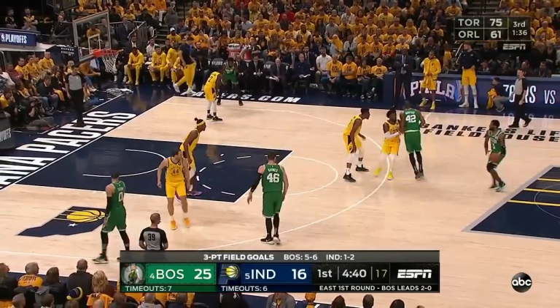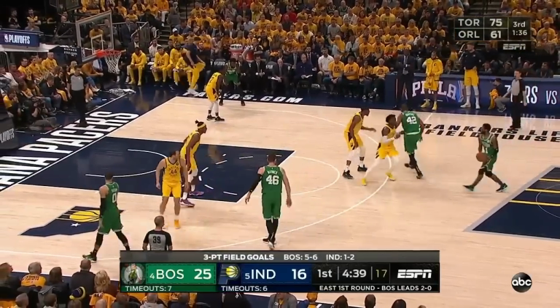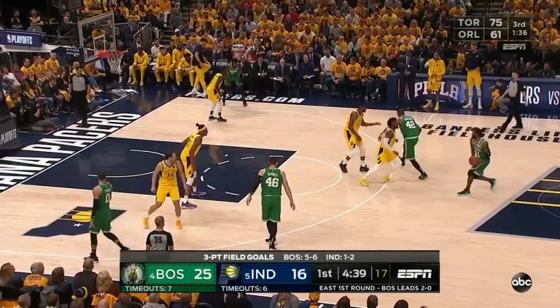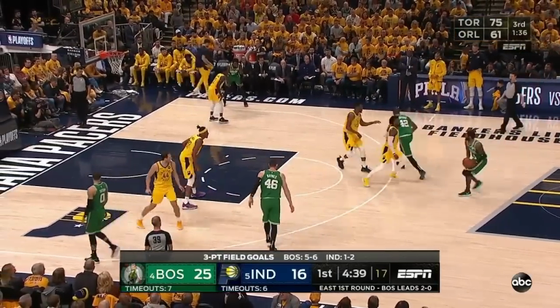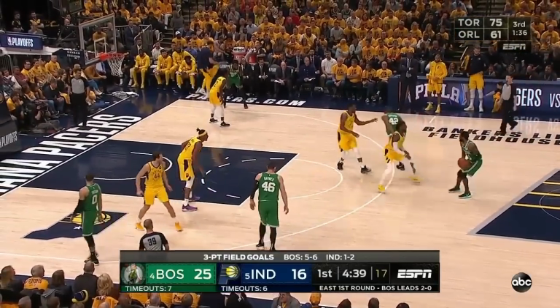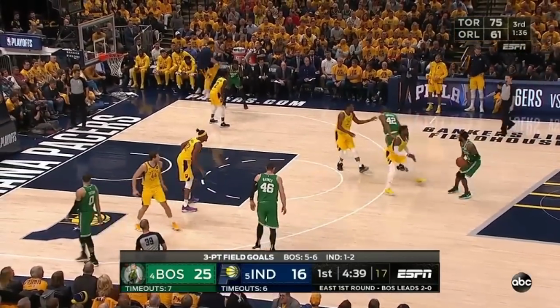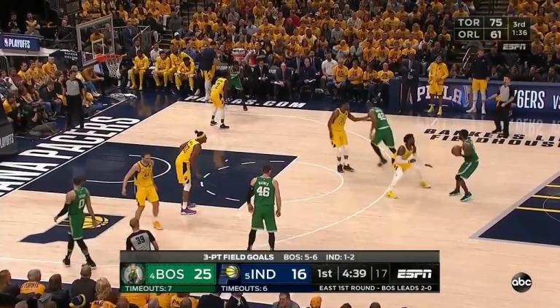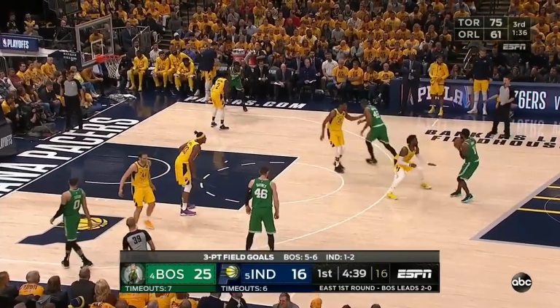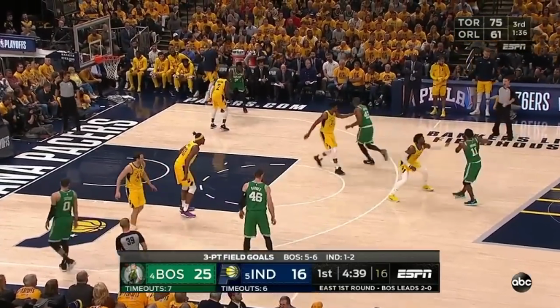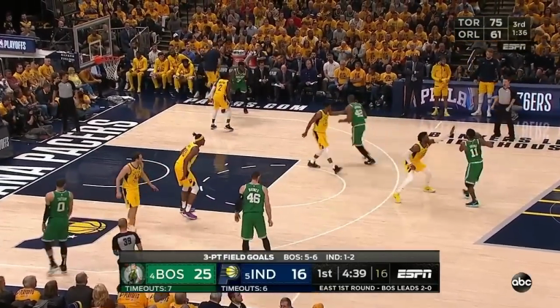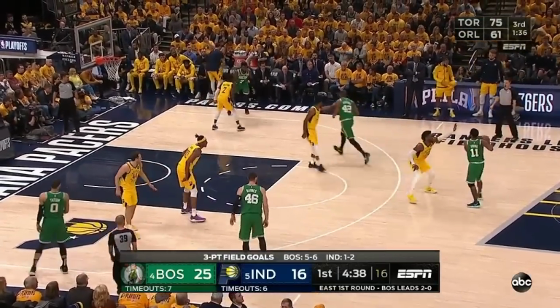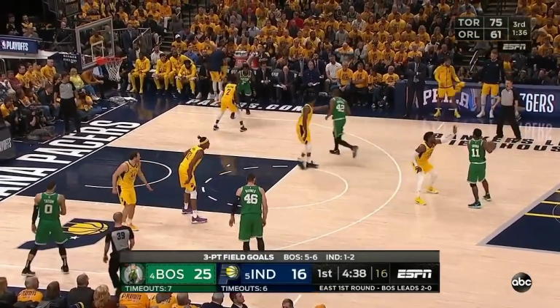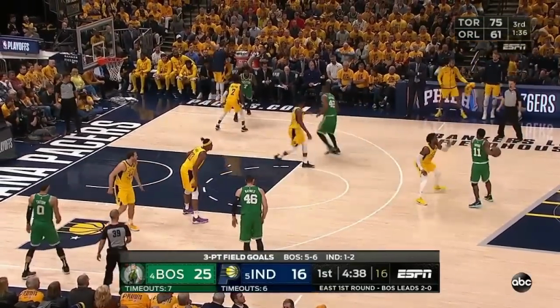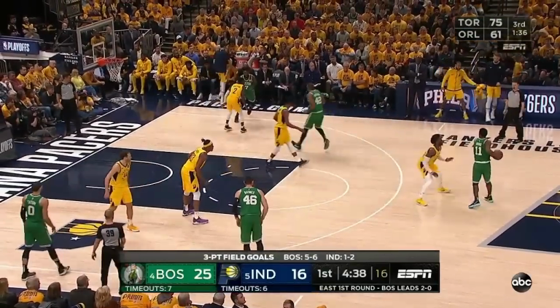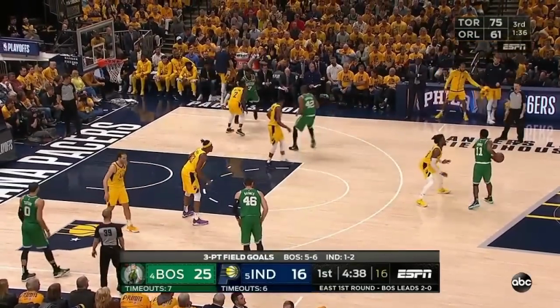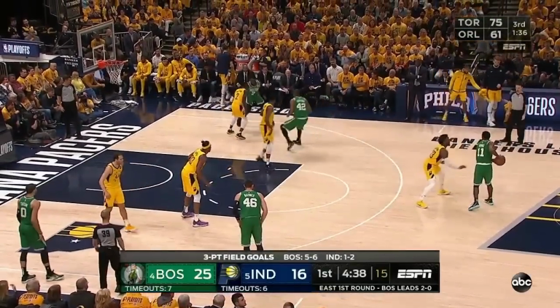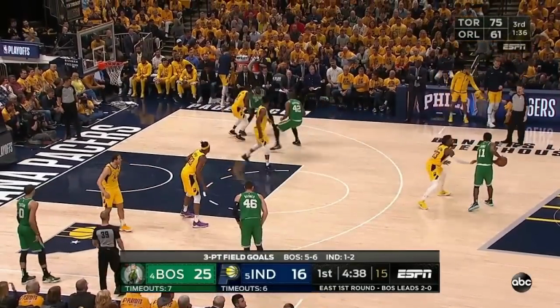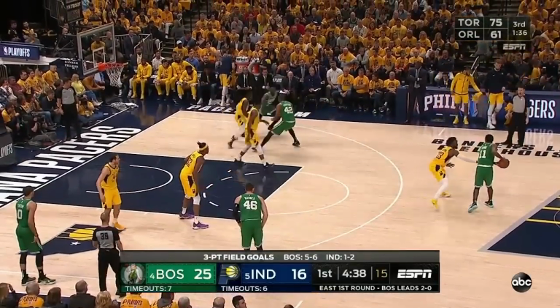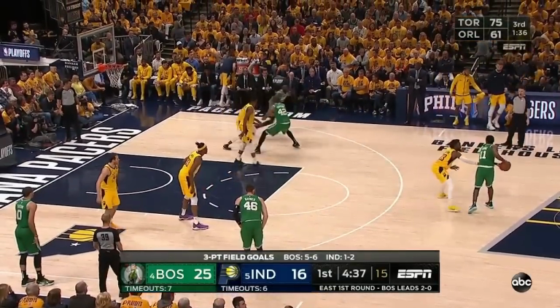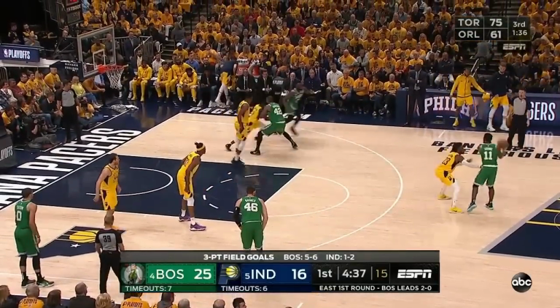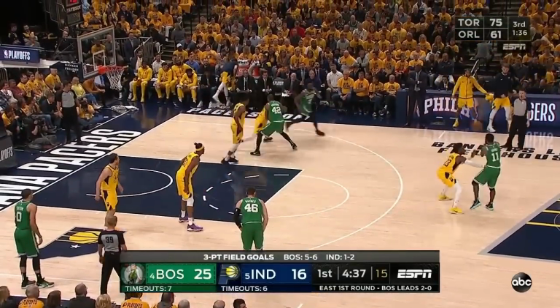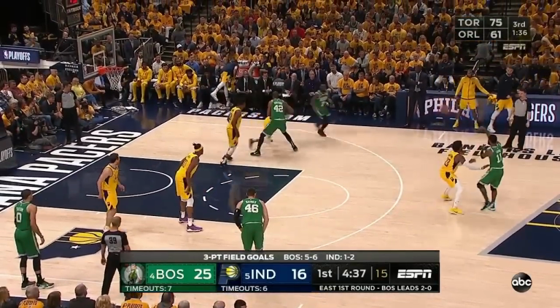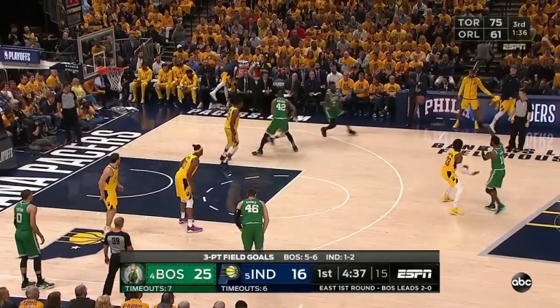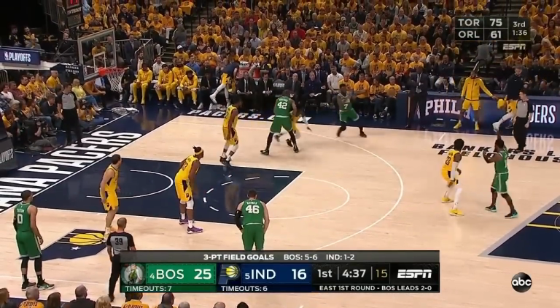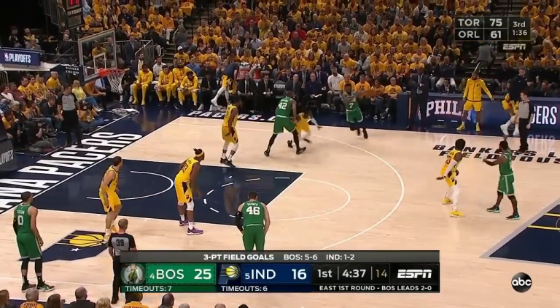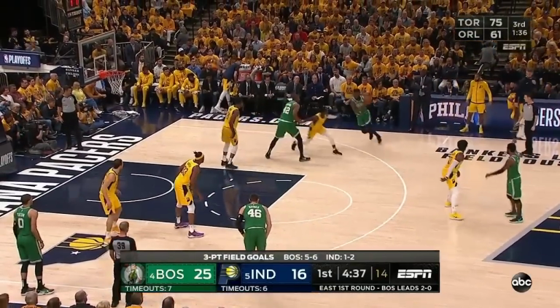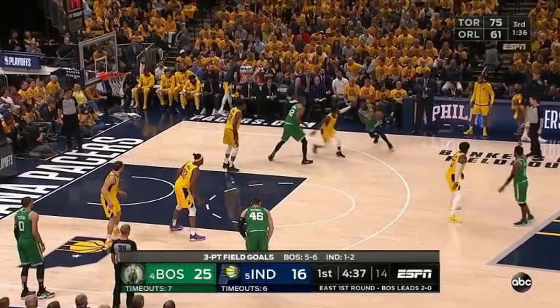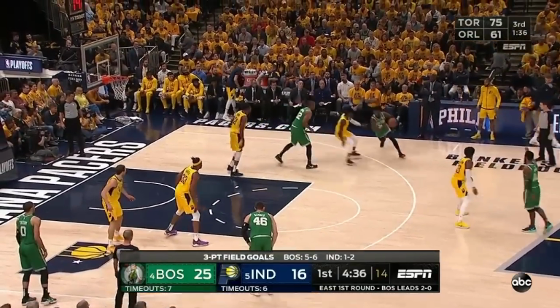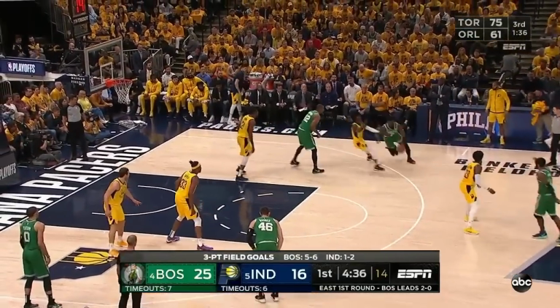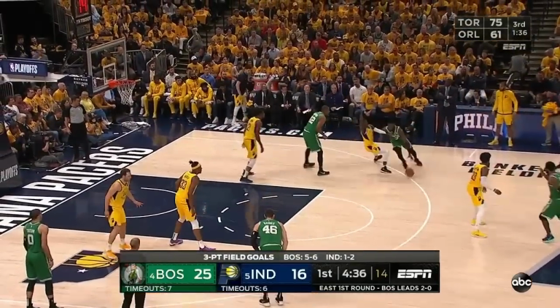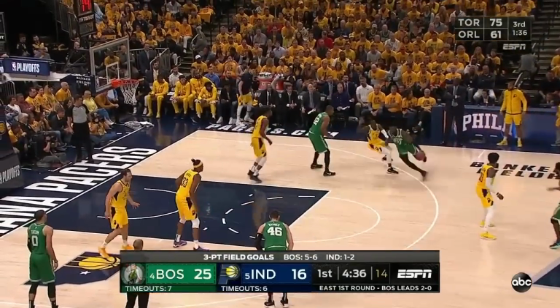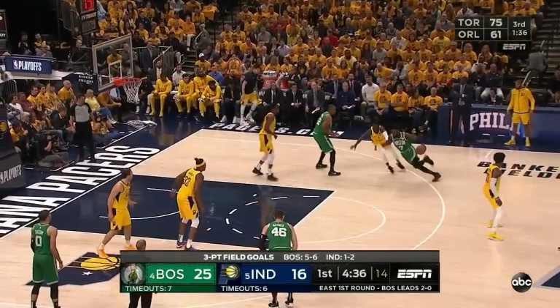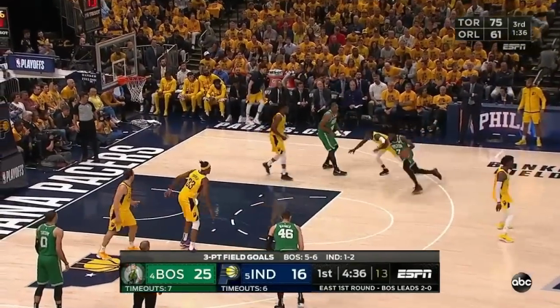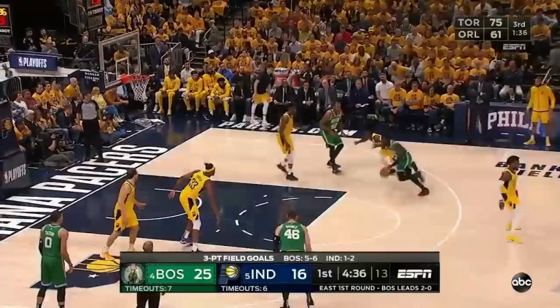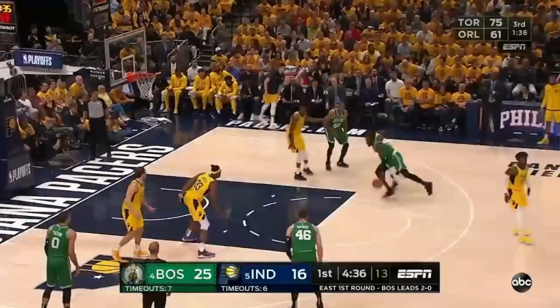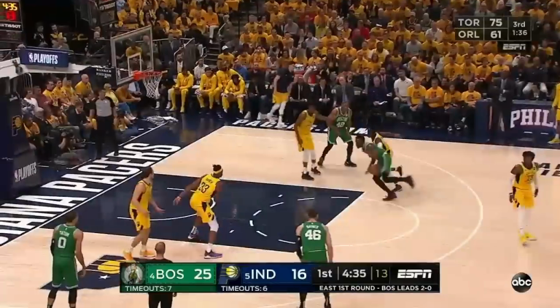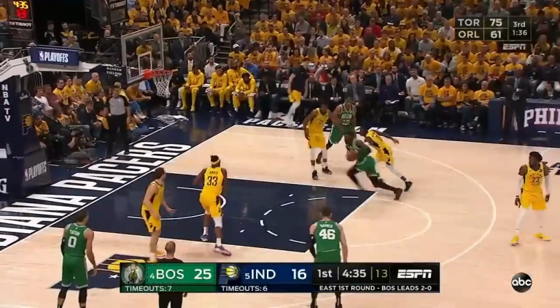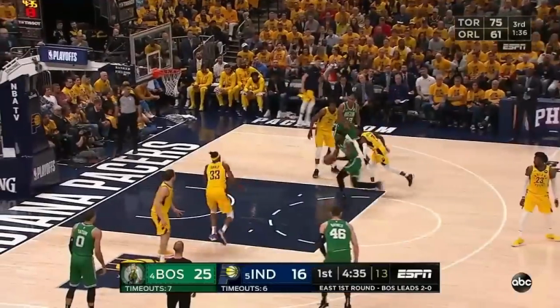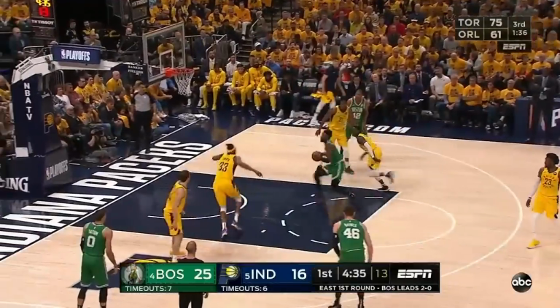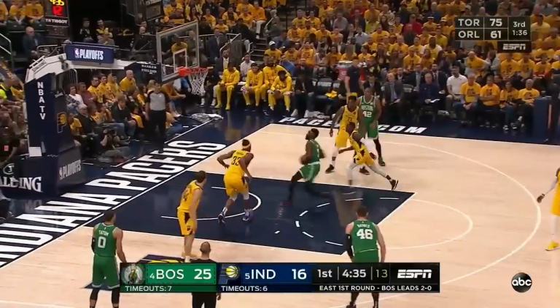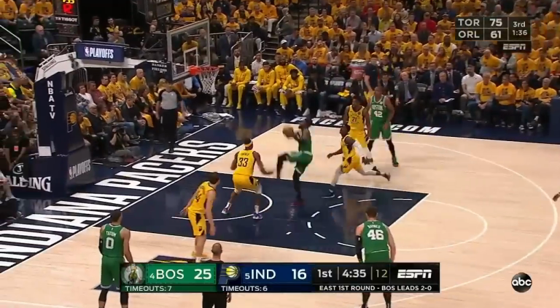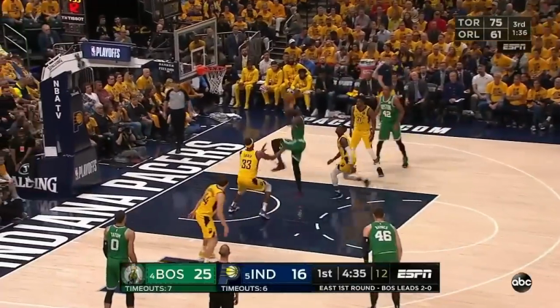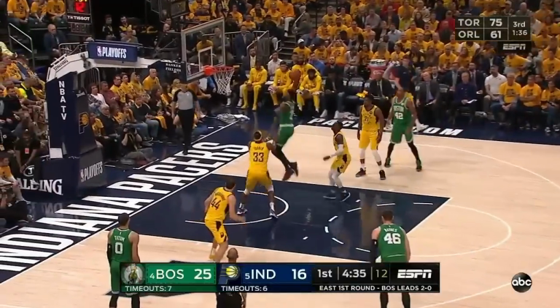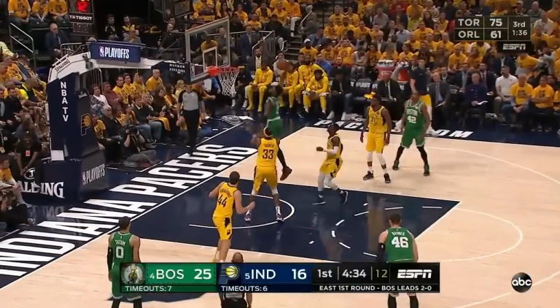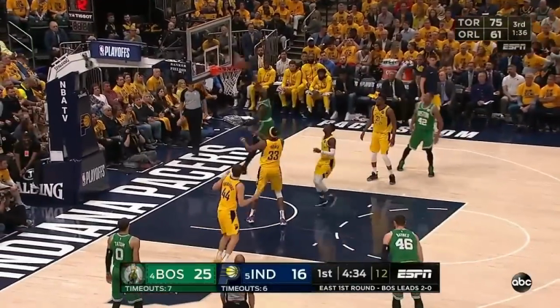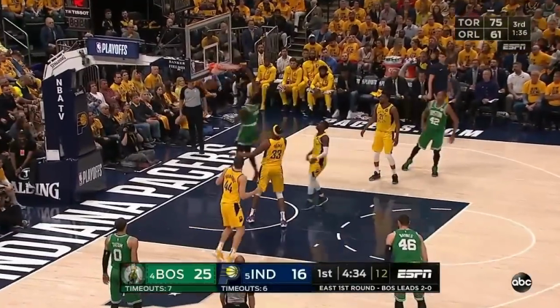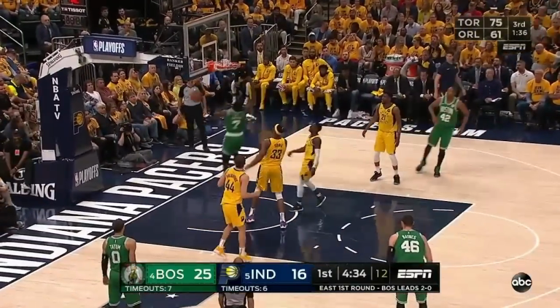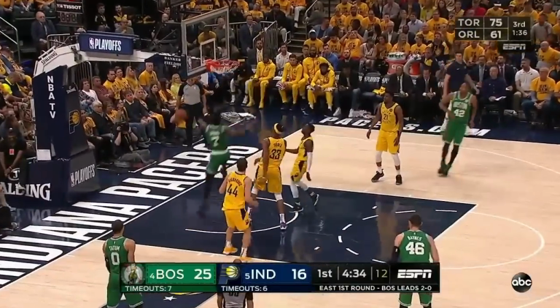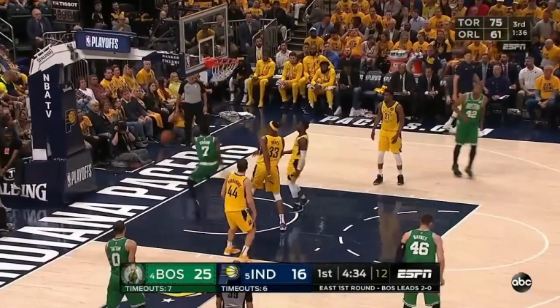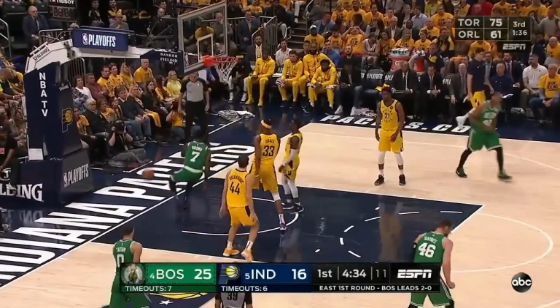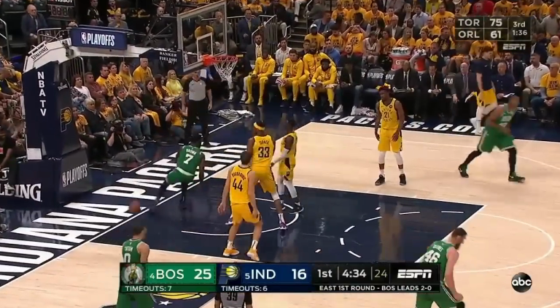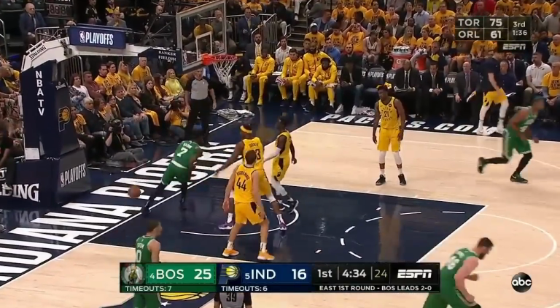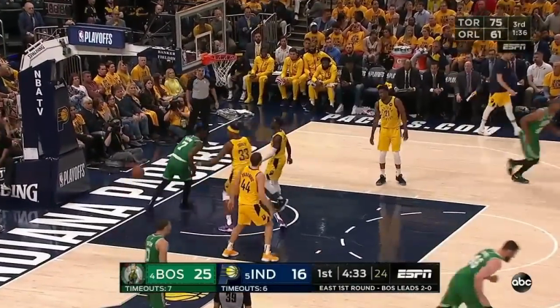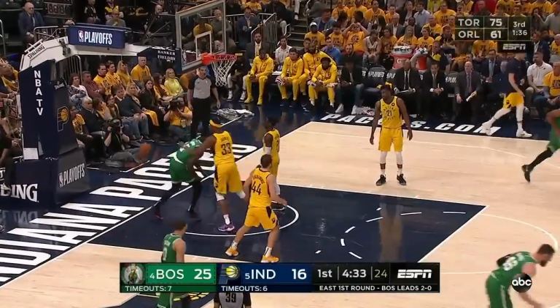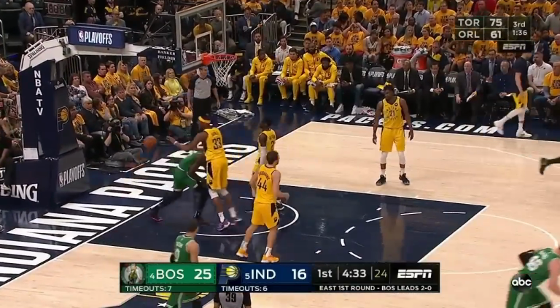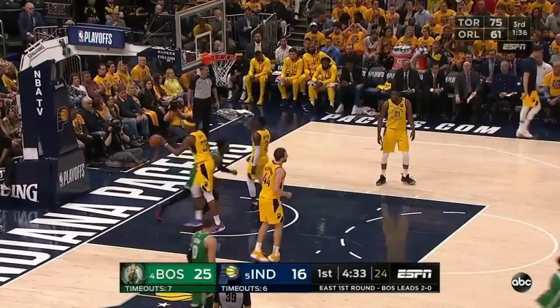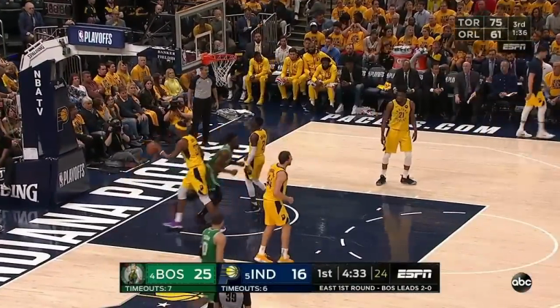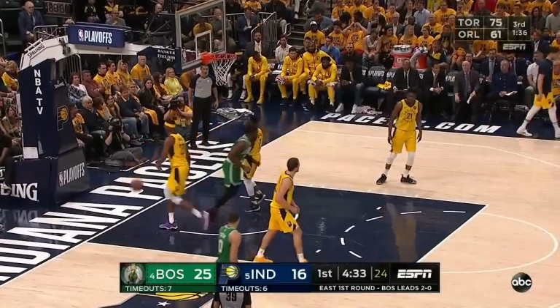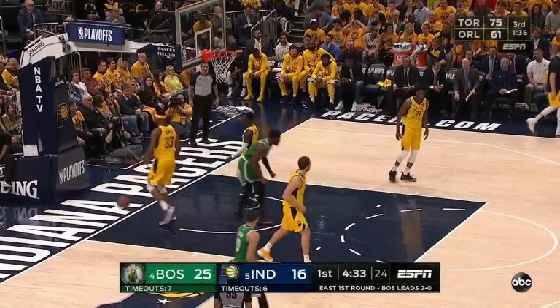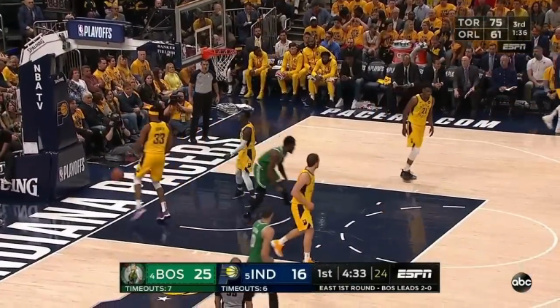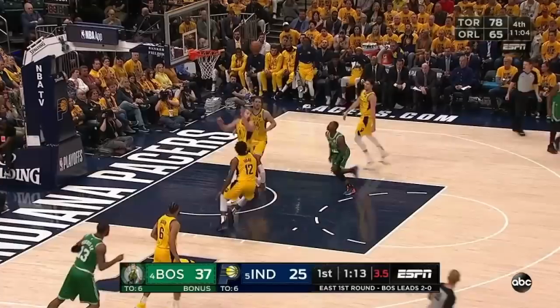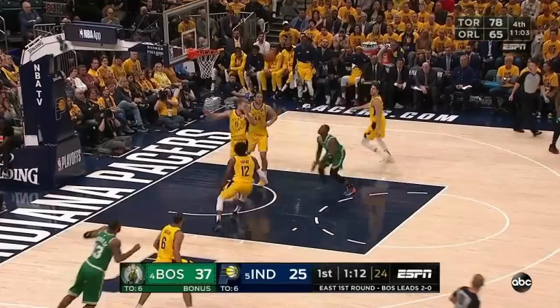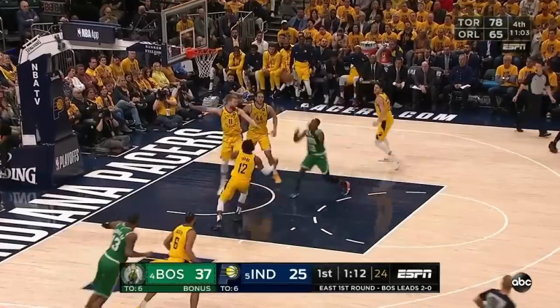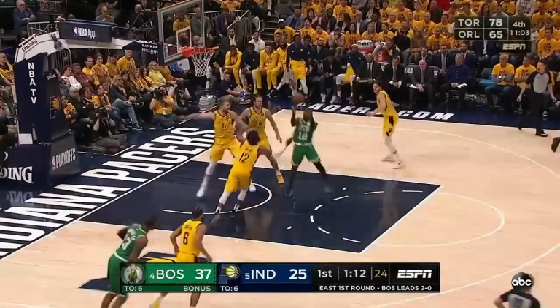Here's Irving. Jalen Brown — a perfect 3-for-3 from downtown. And he hammers it home. Joseph.